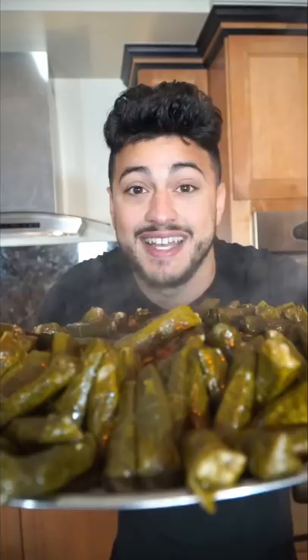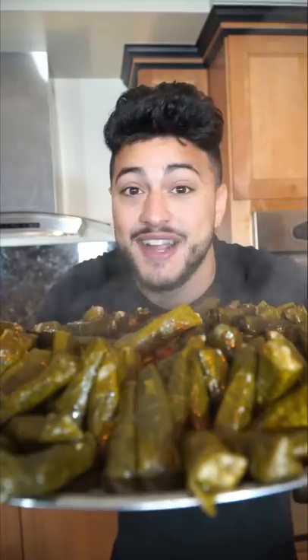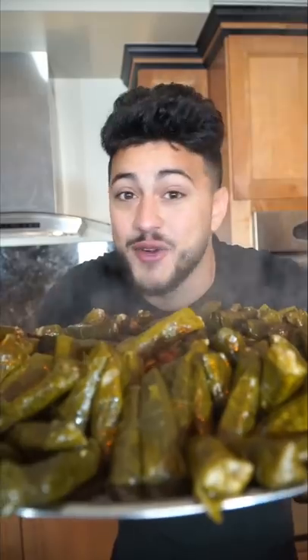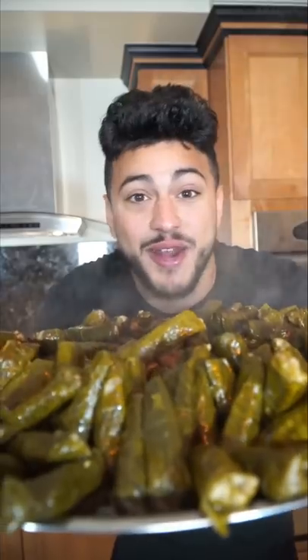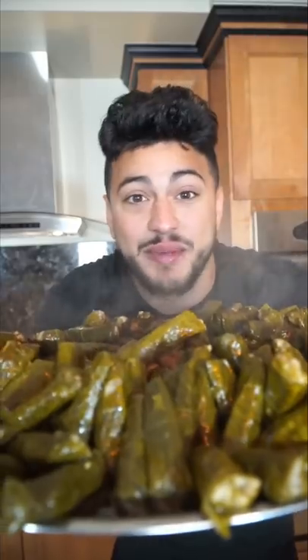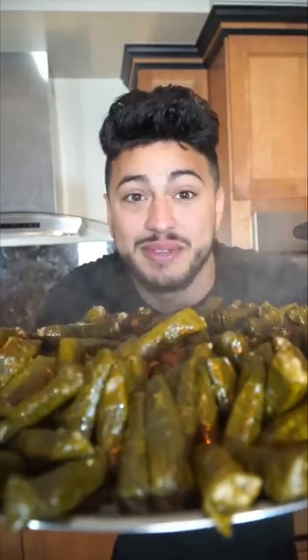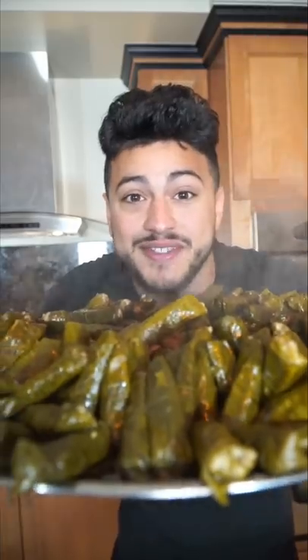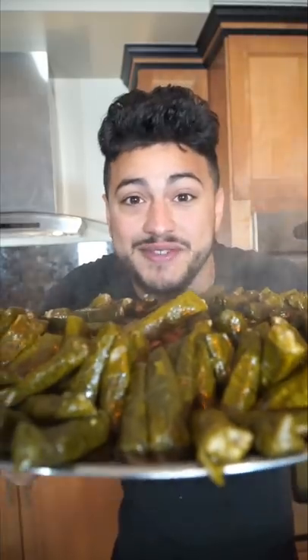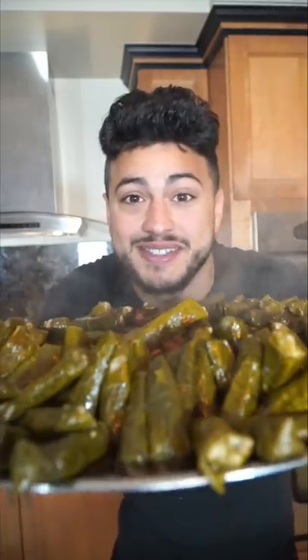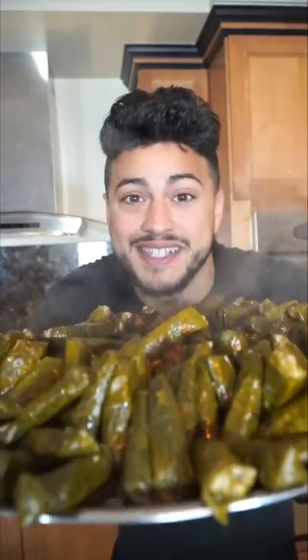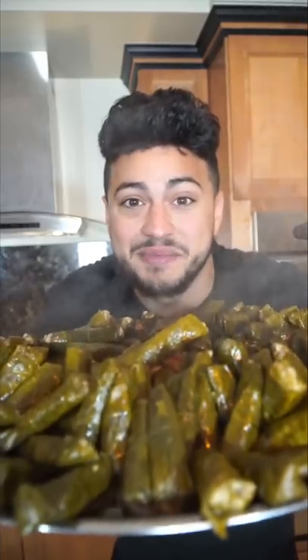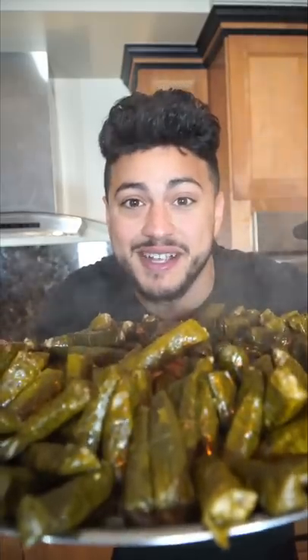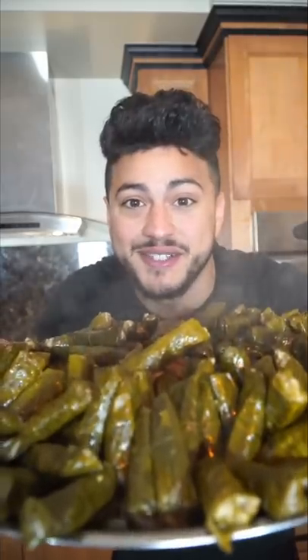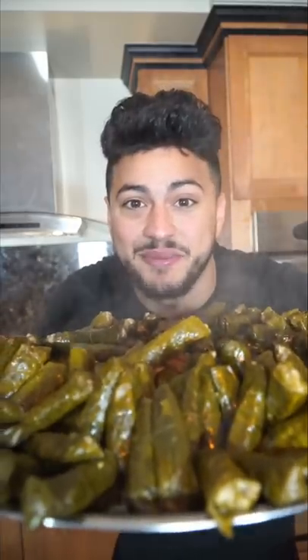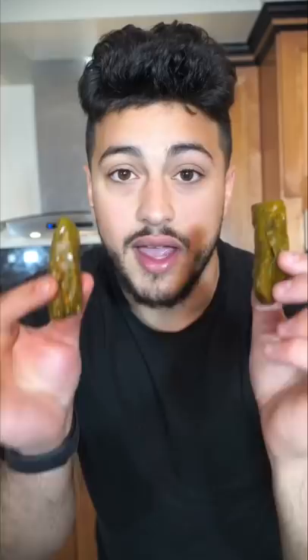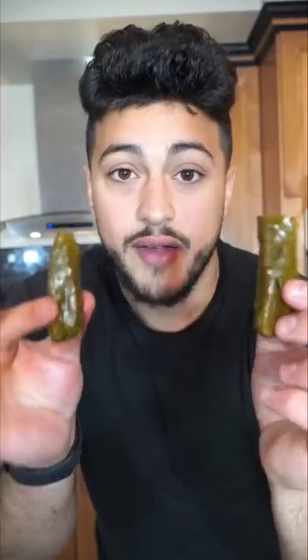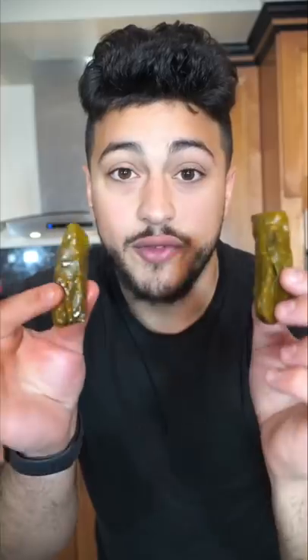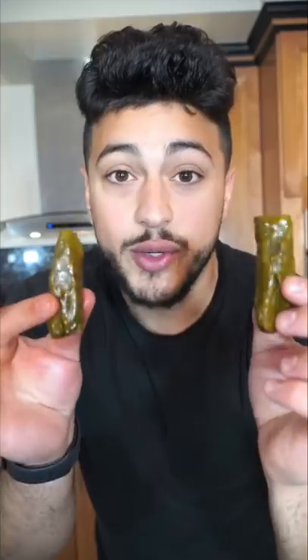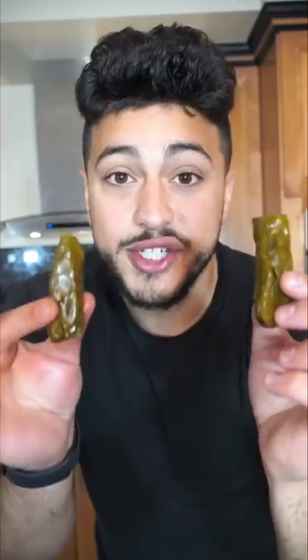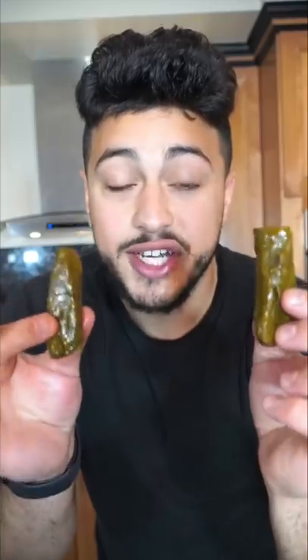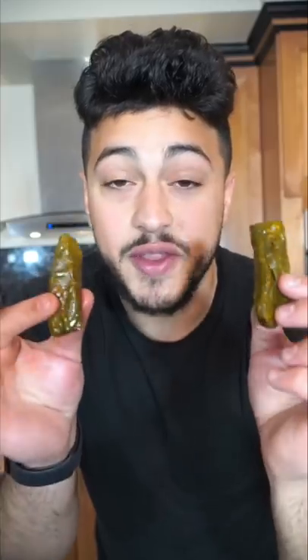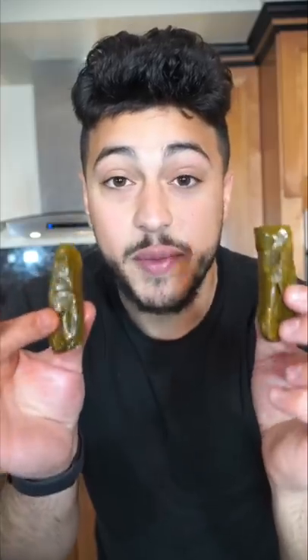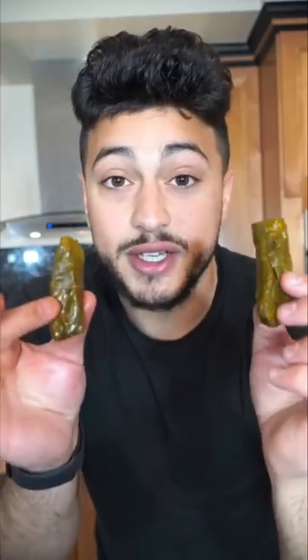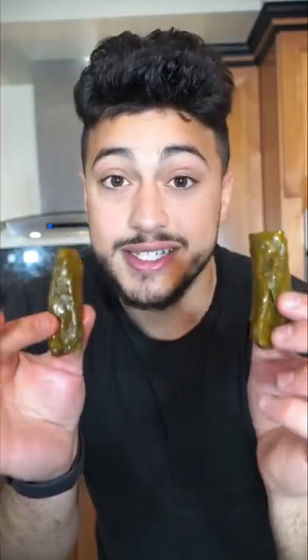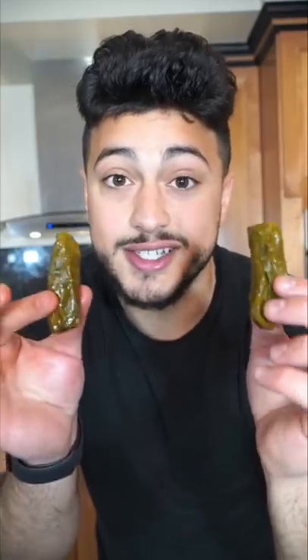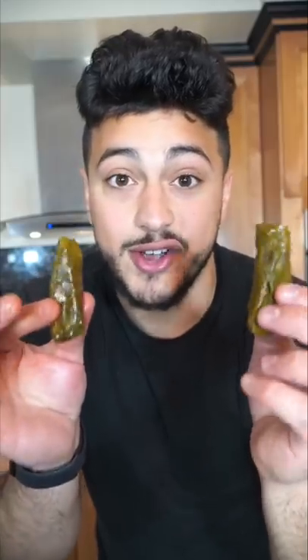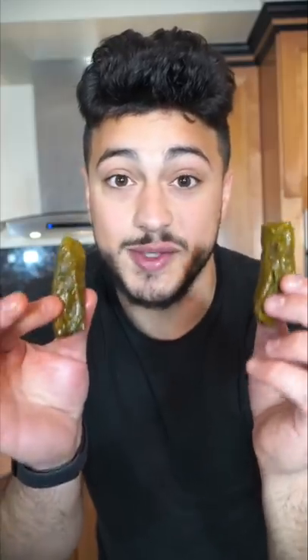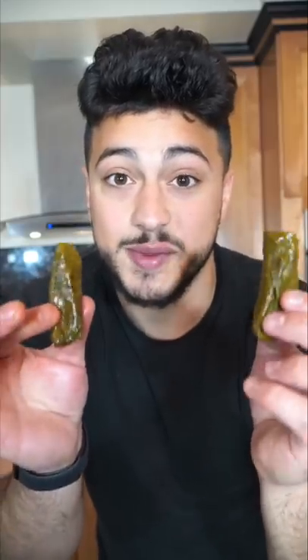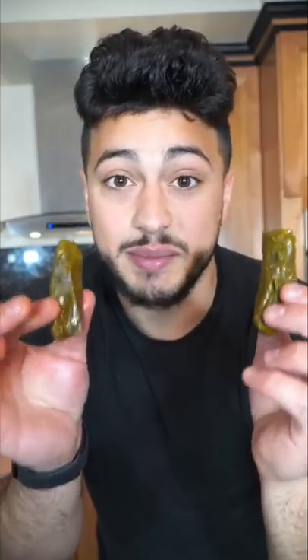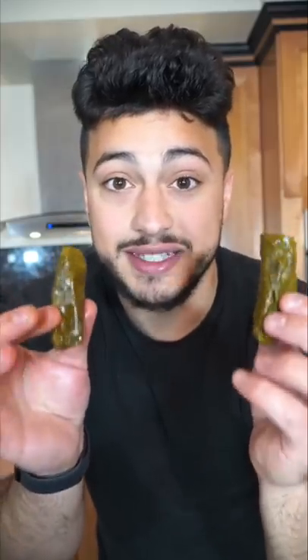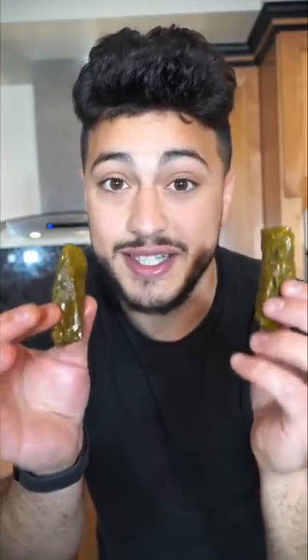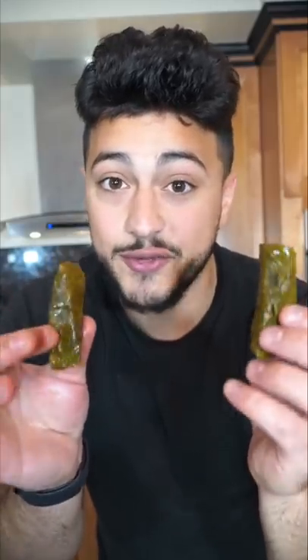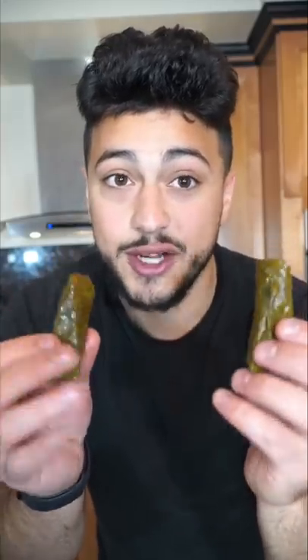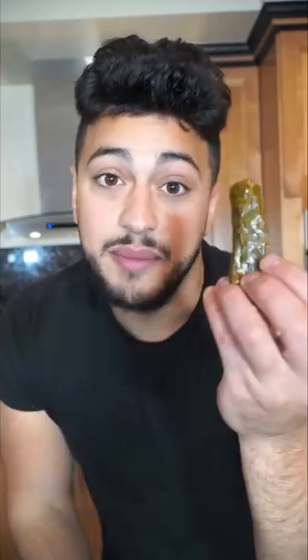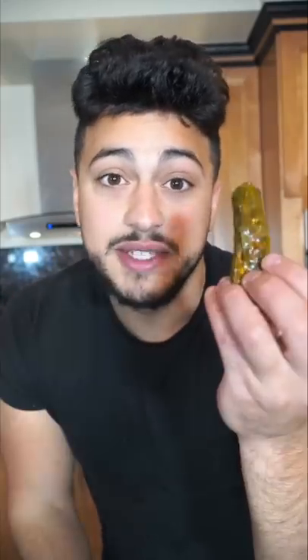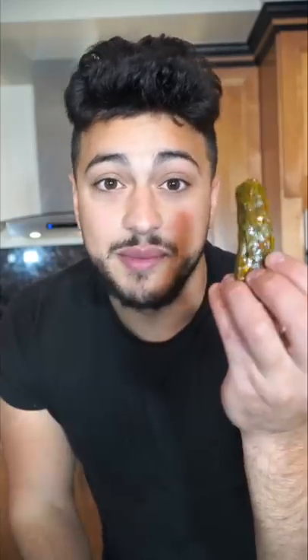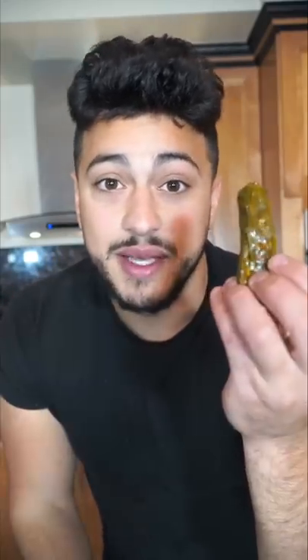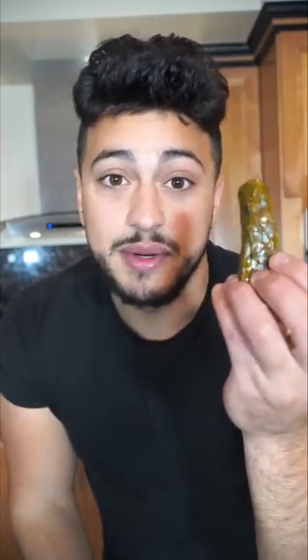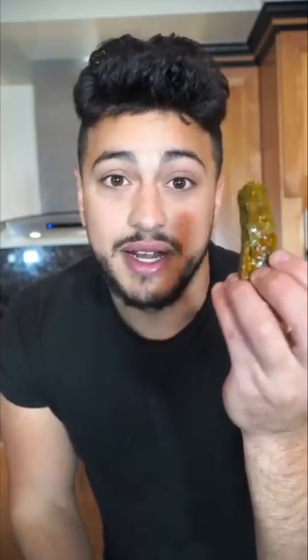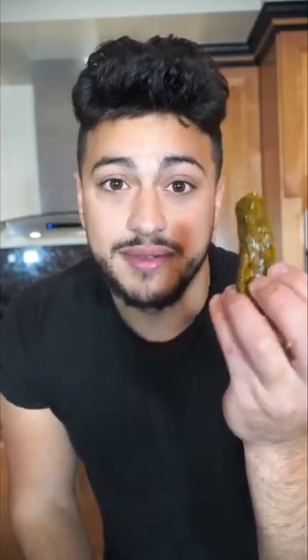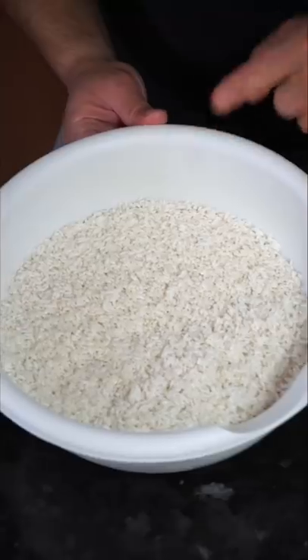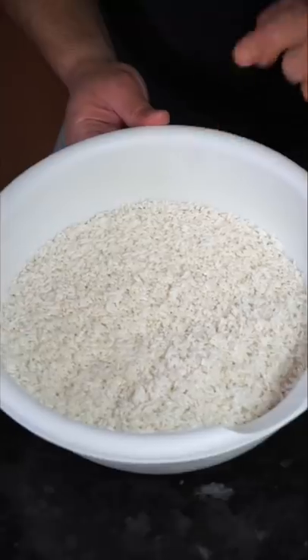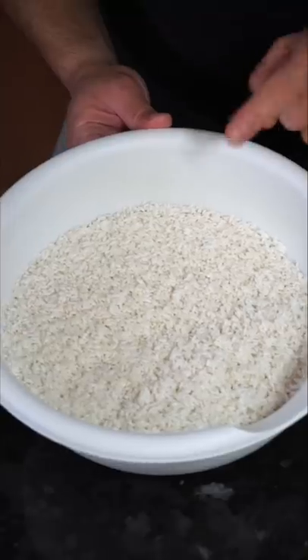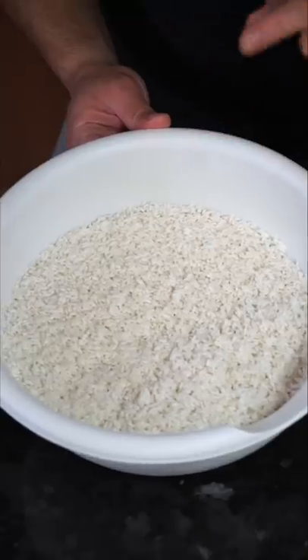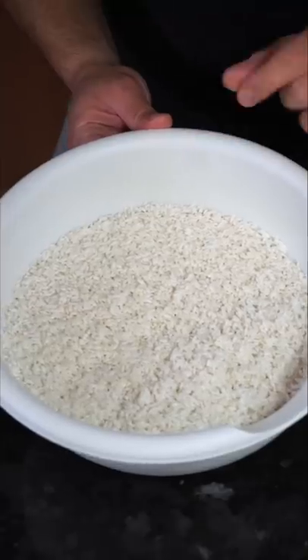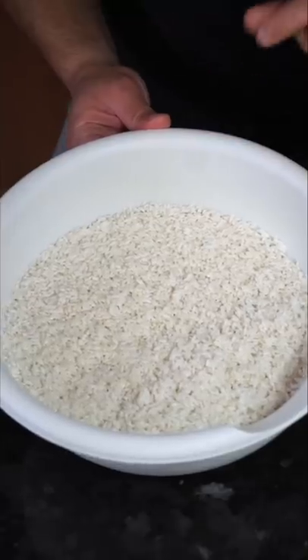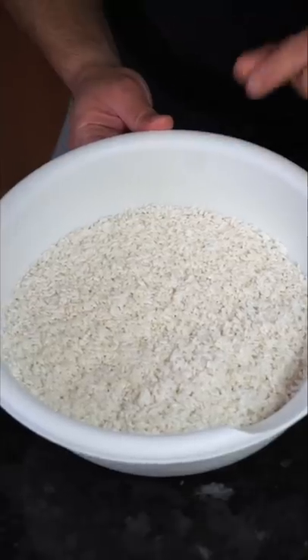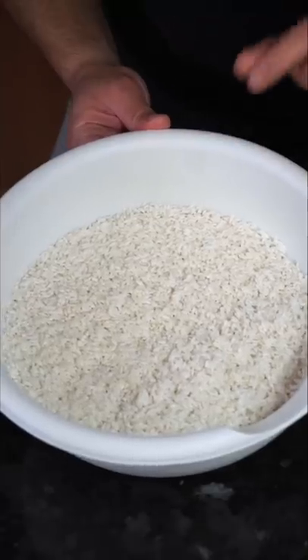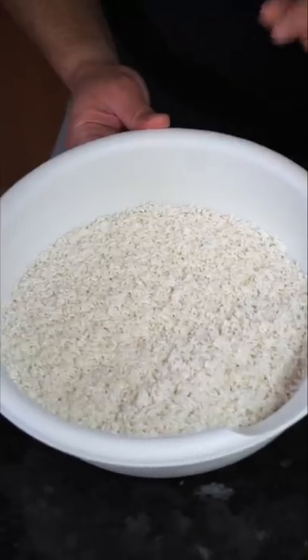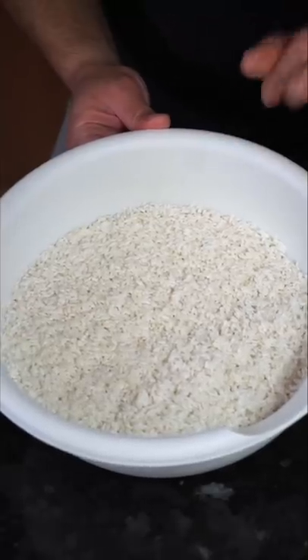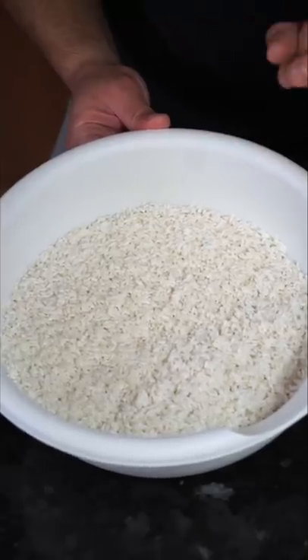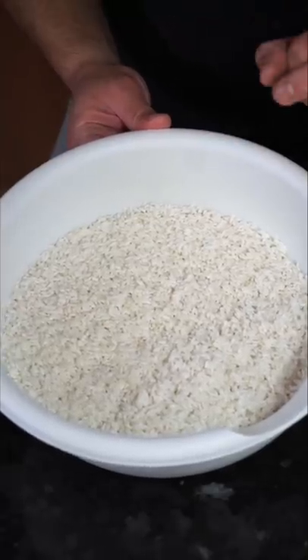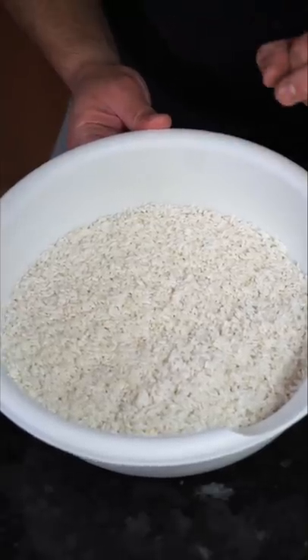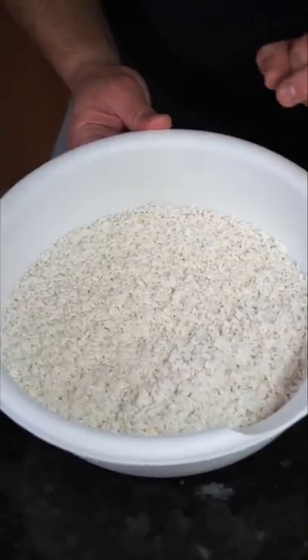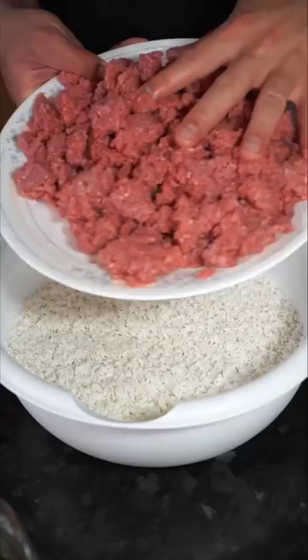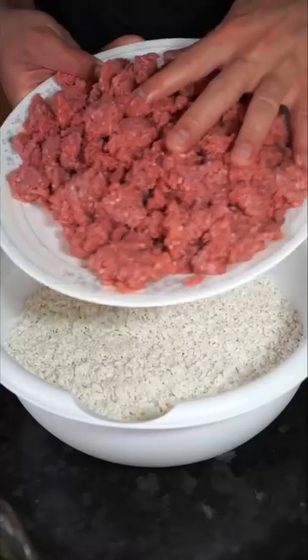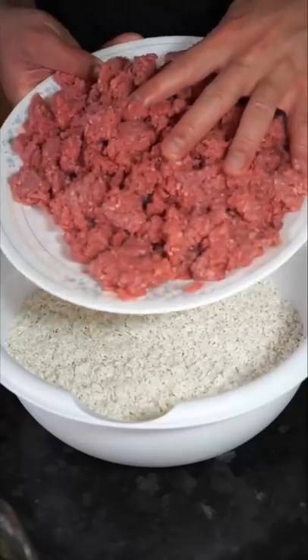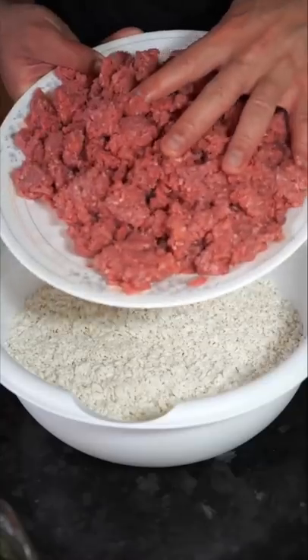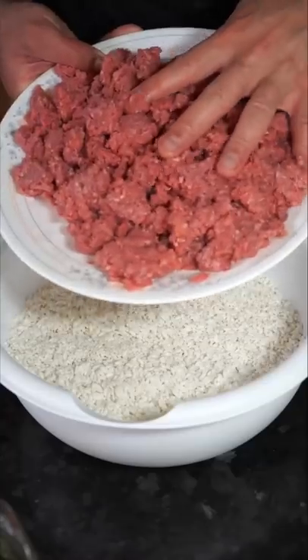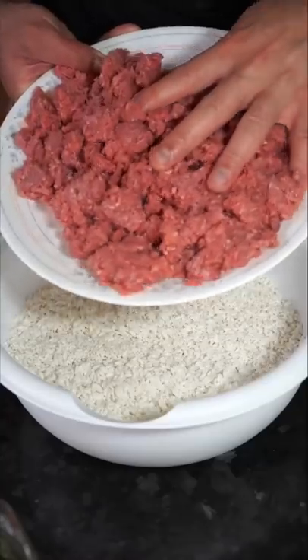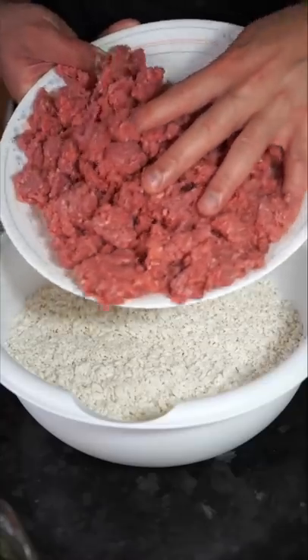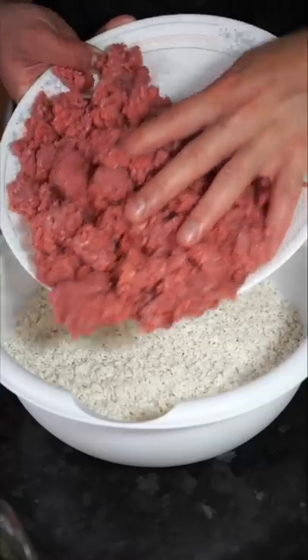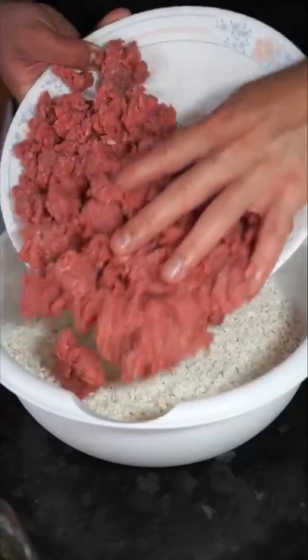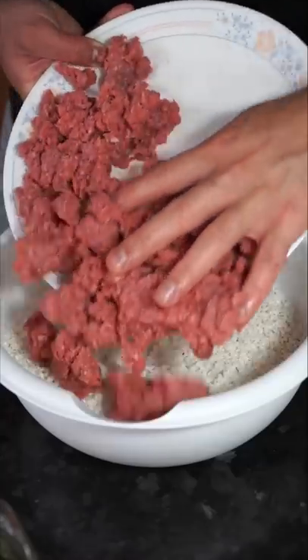Grape leaves — let's make some. Every region in the Middle East calls them something different. I'm team Yabra. So easy to eat, but they take a lot of patience when you're making them.